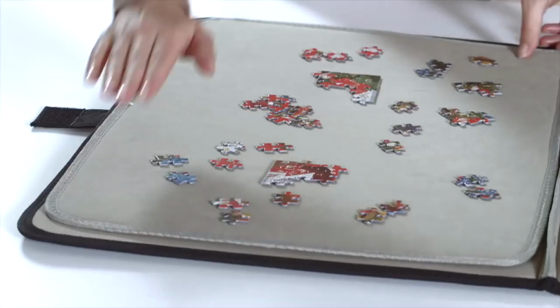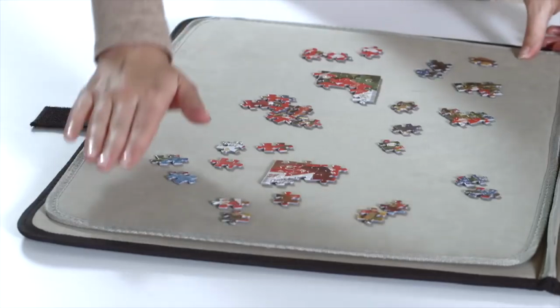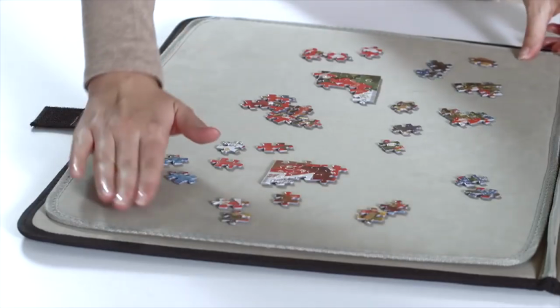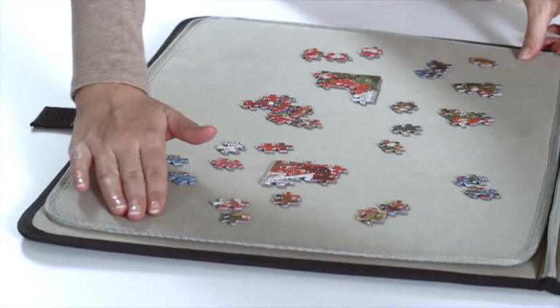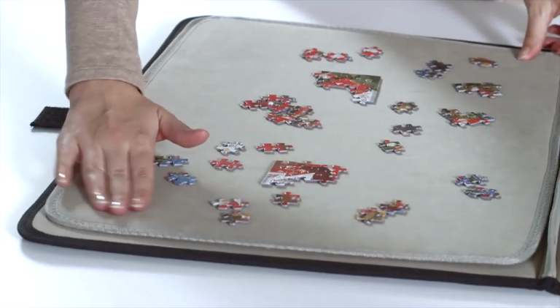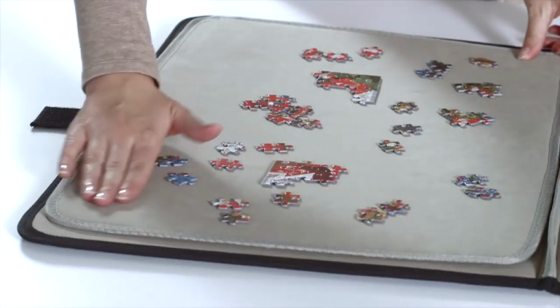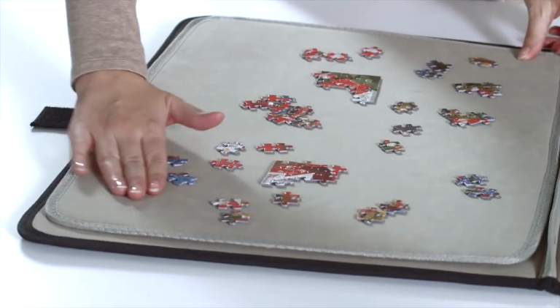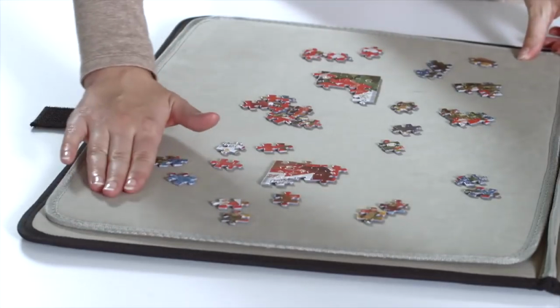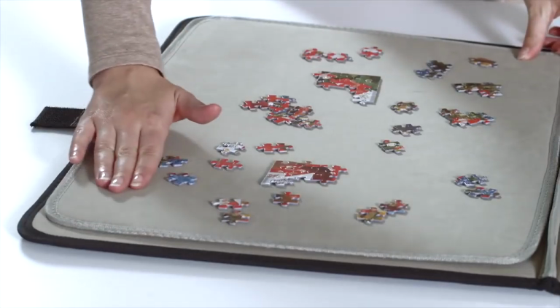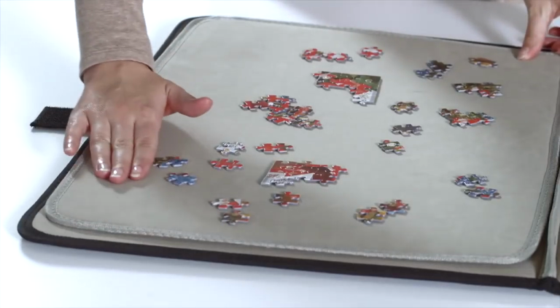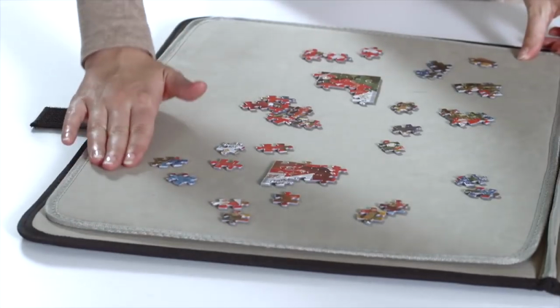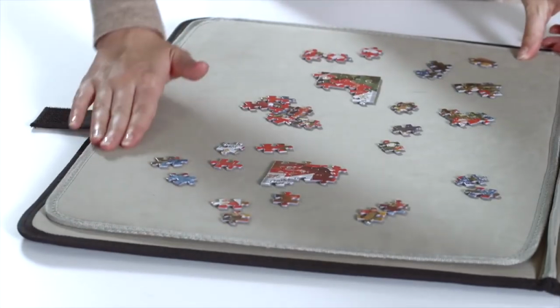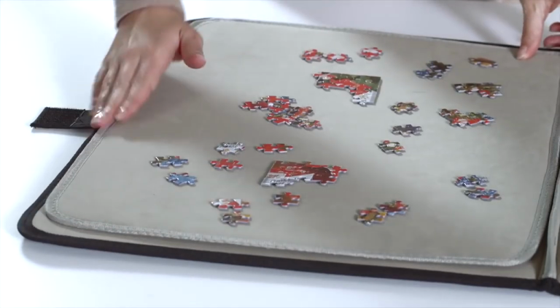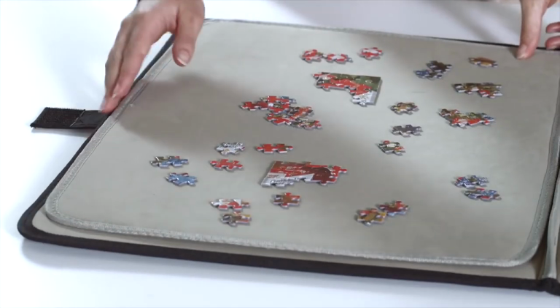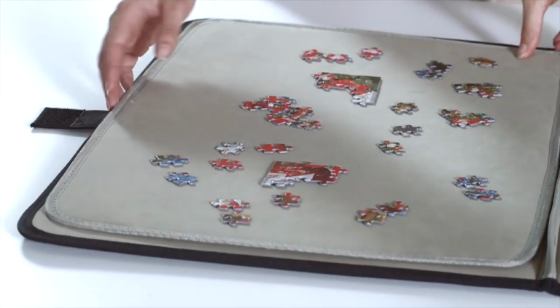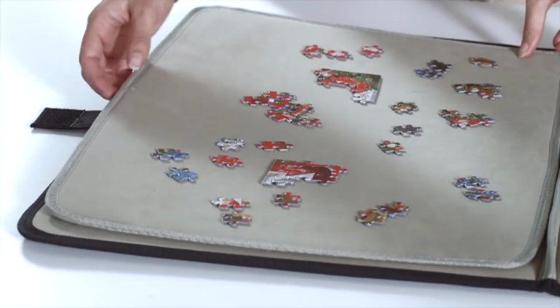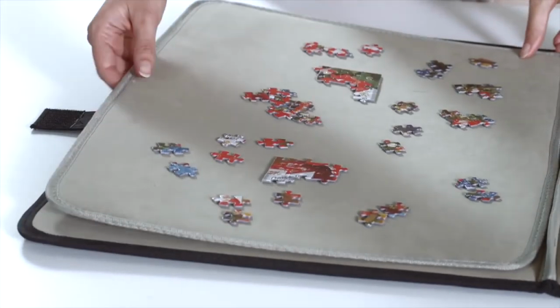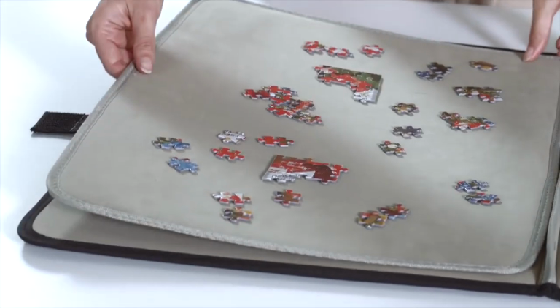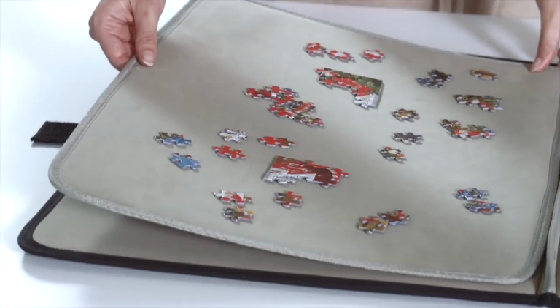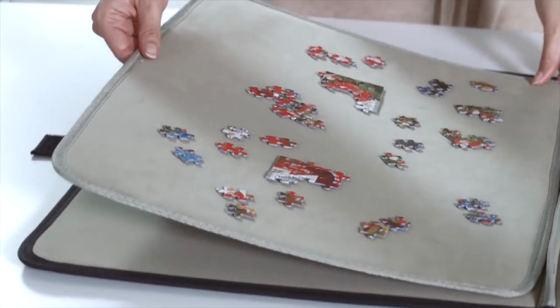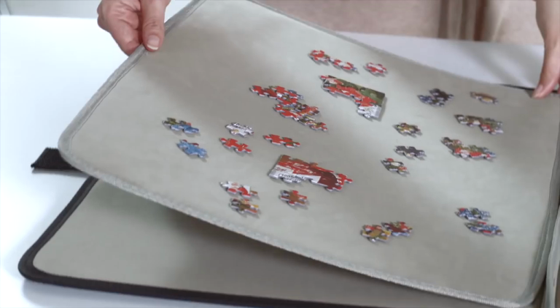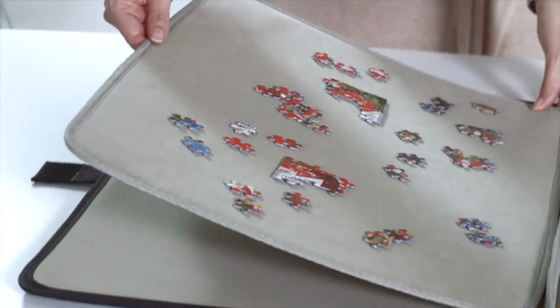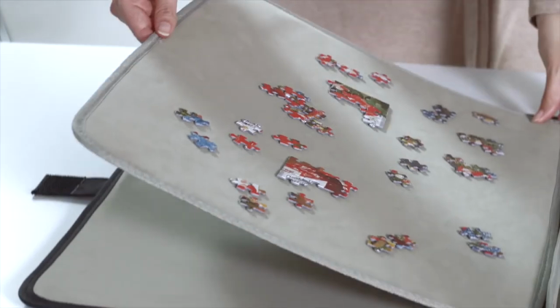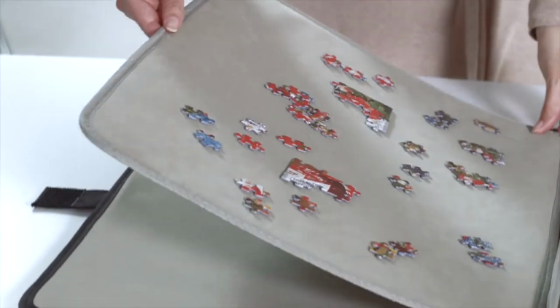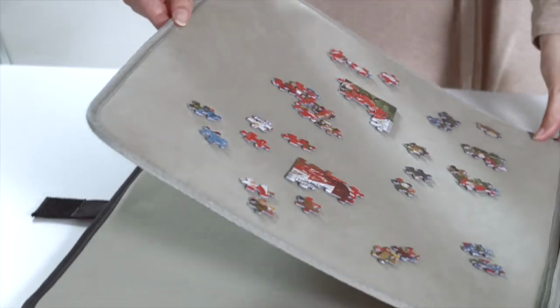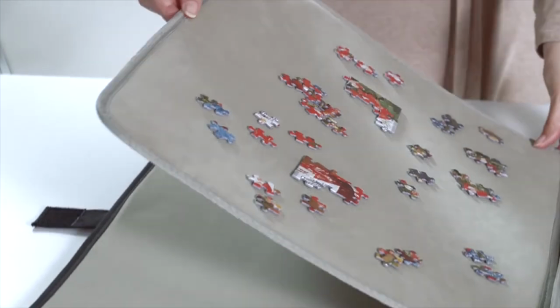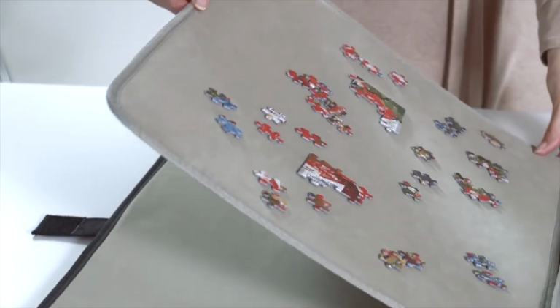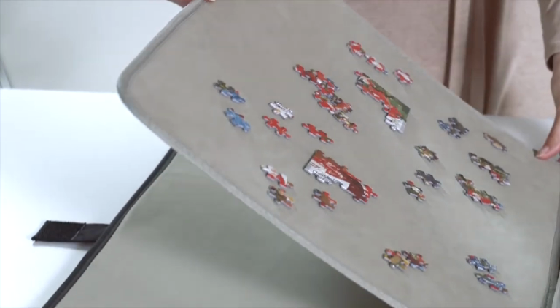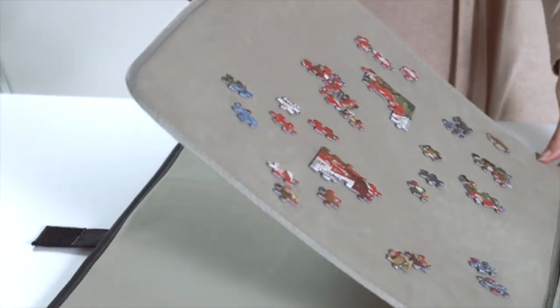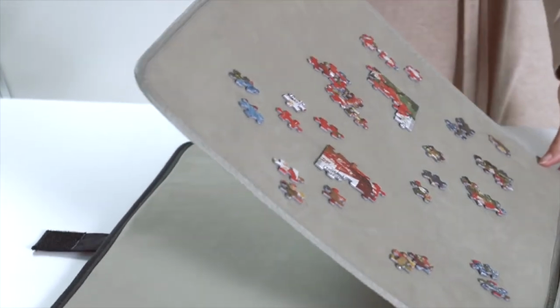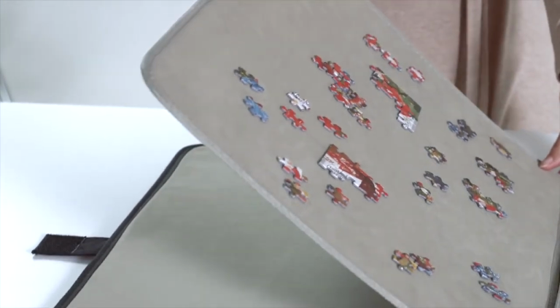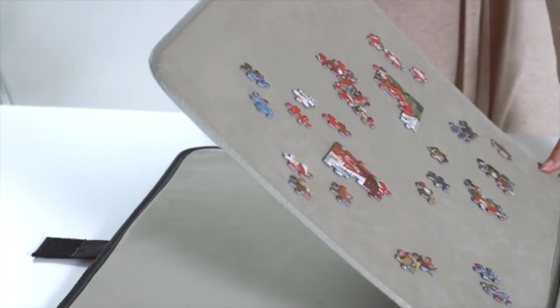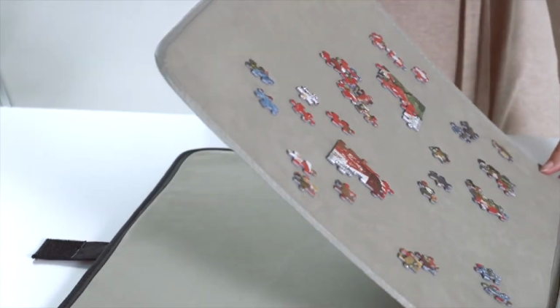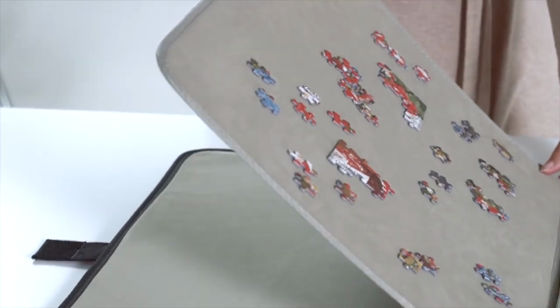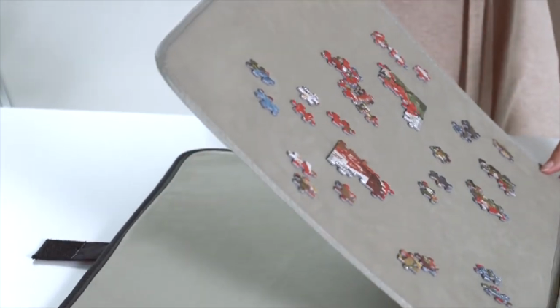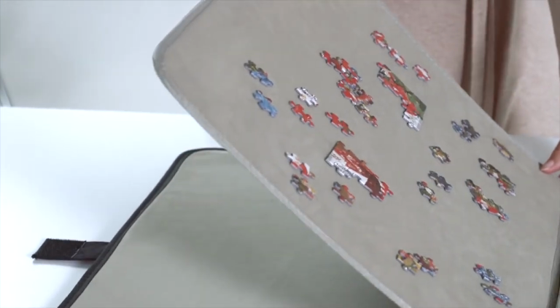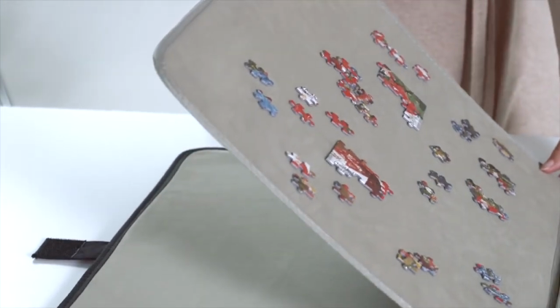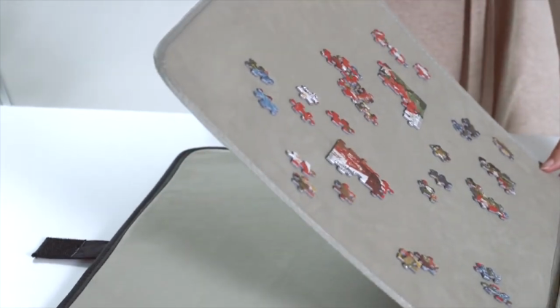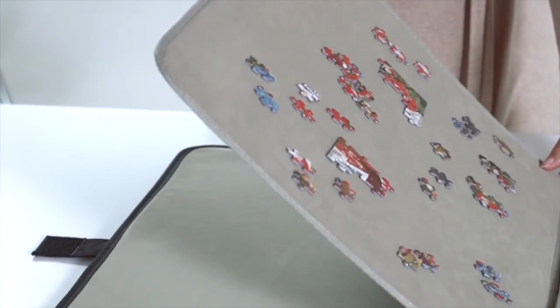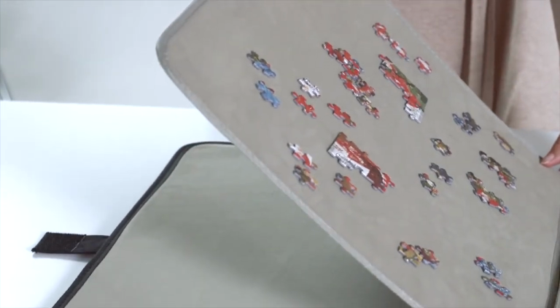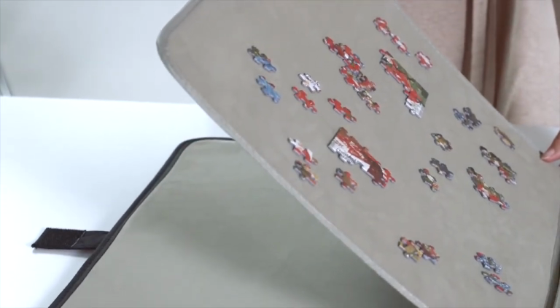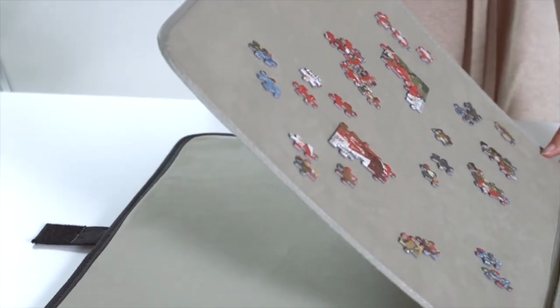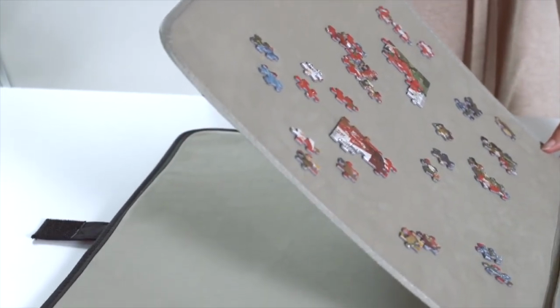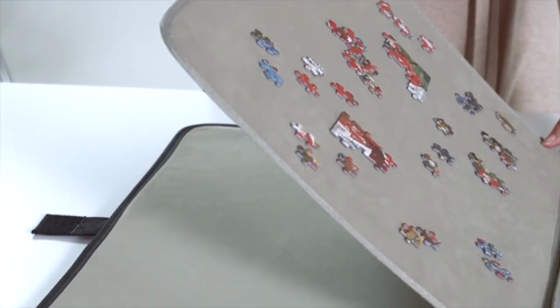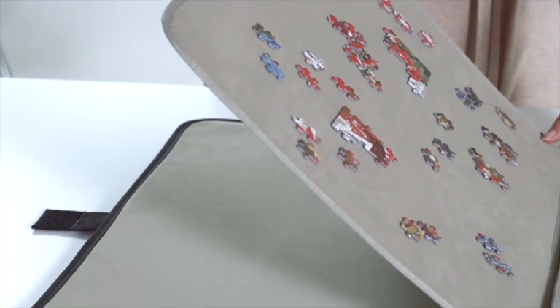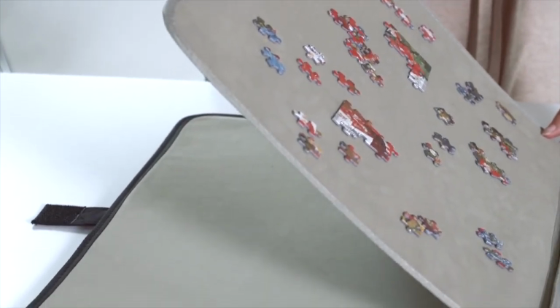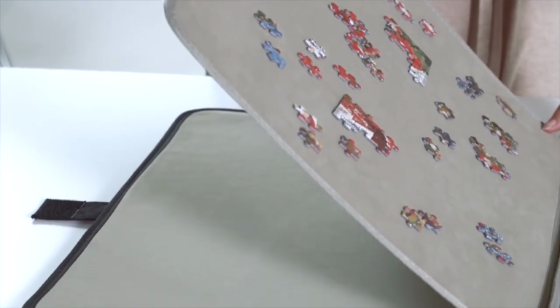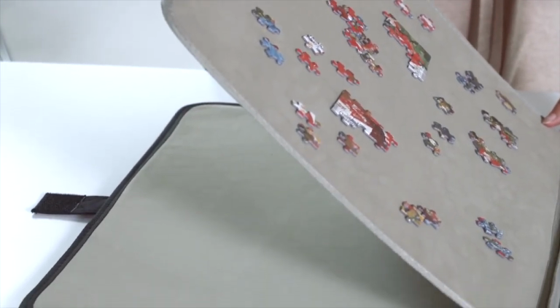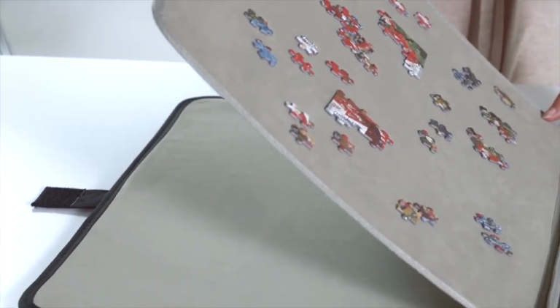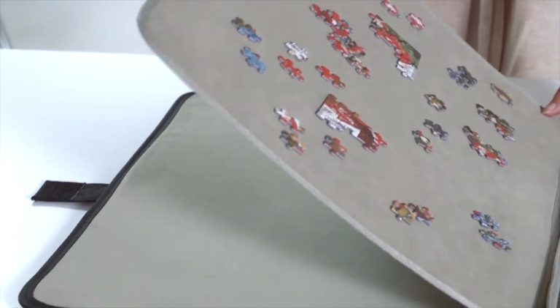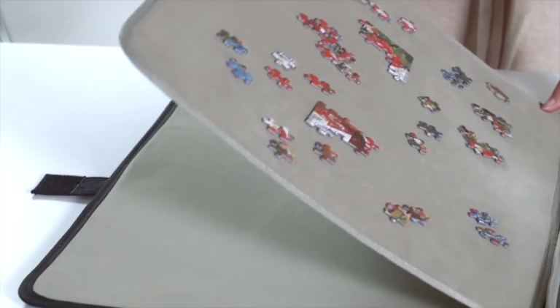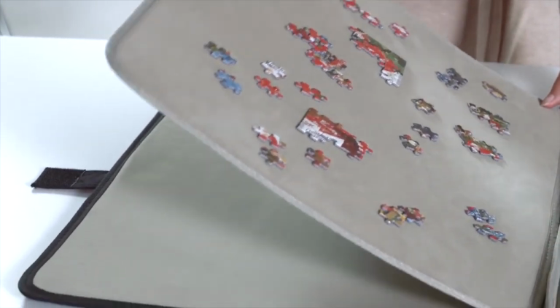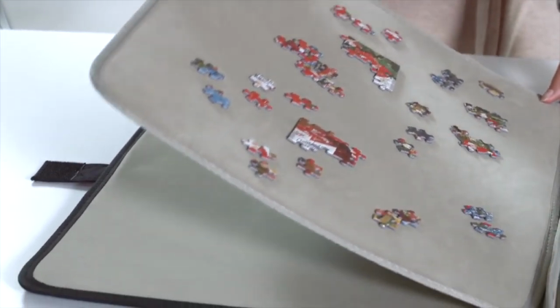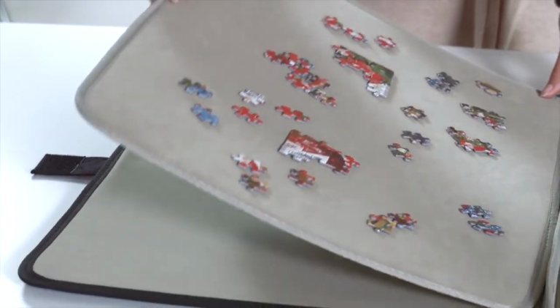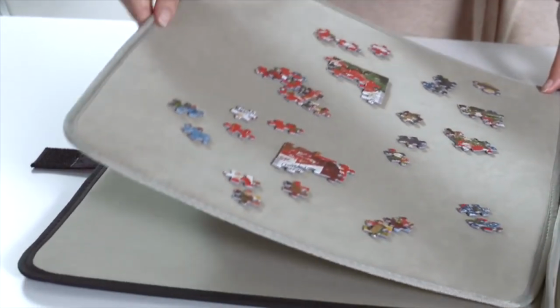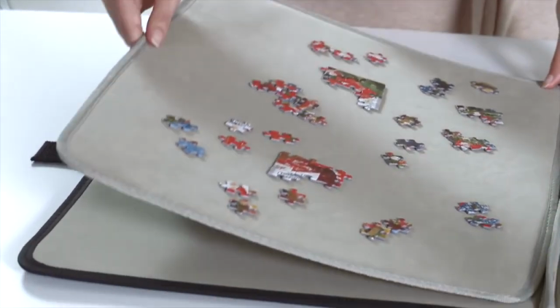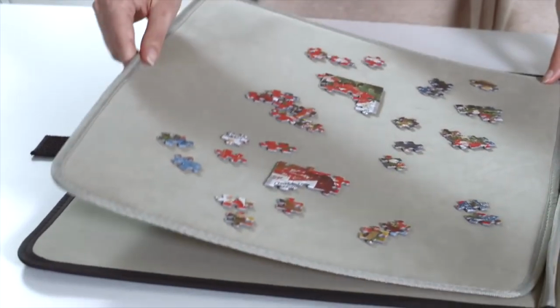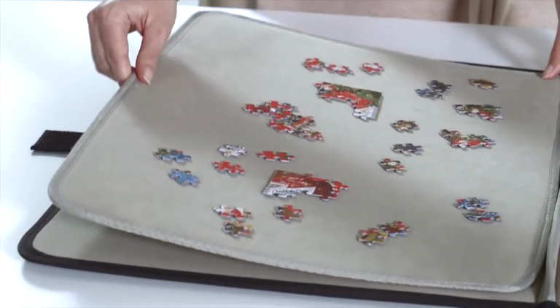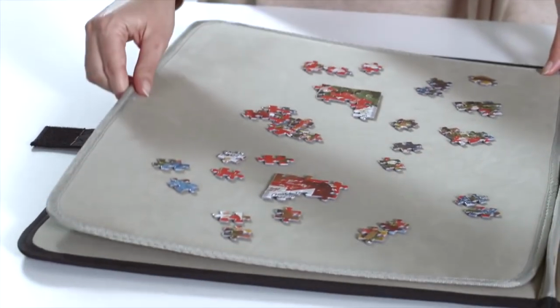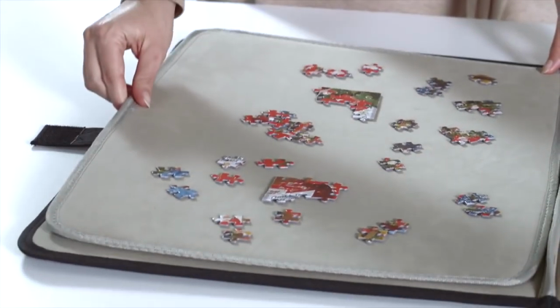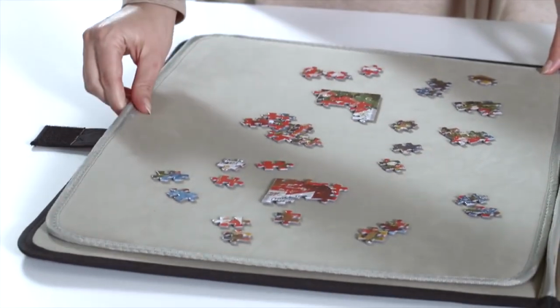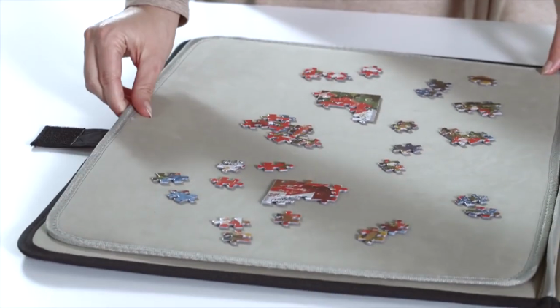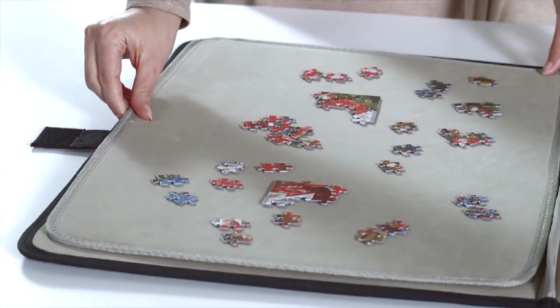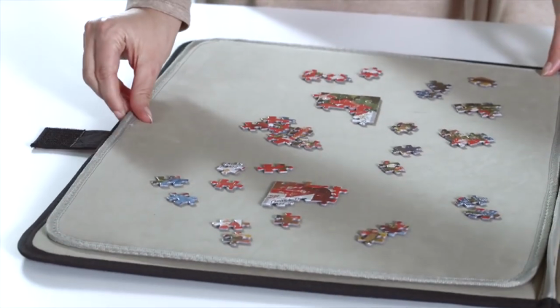The special lining has a nice texture and provides a practical puzzling surface, and ensures the puzzle pieces don't move around.